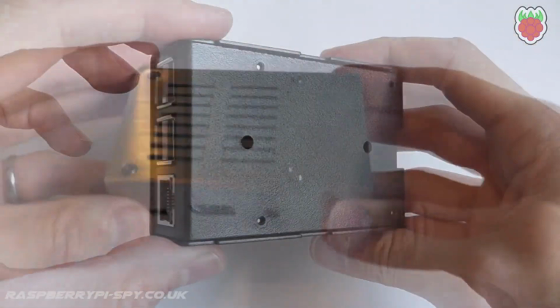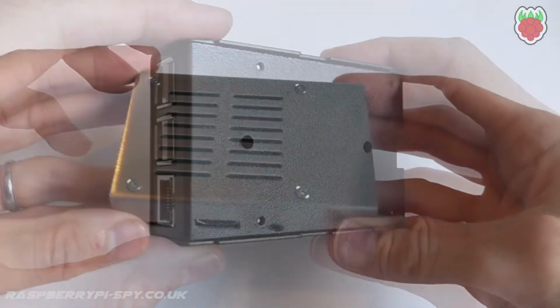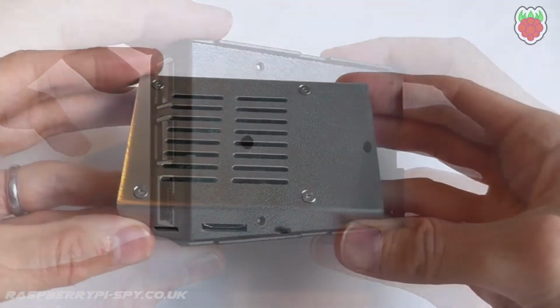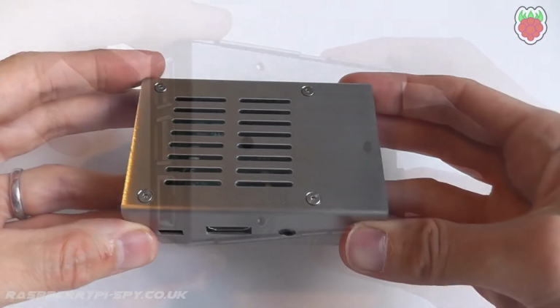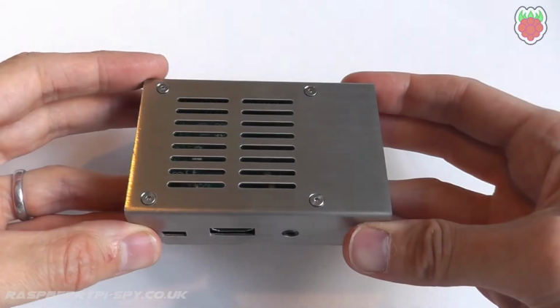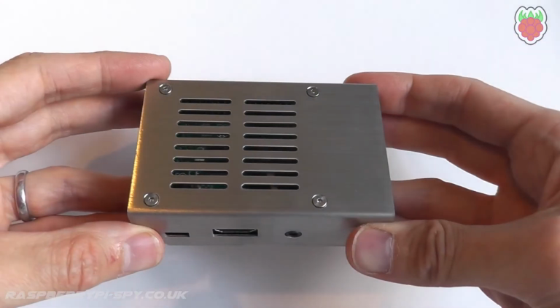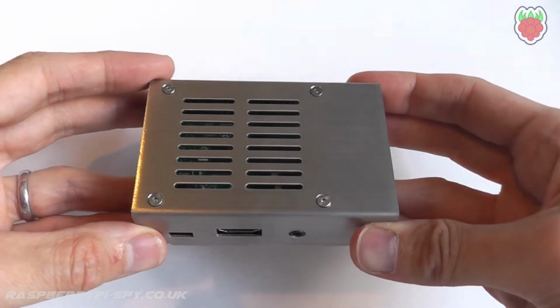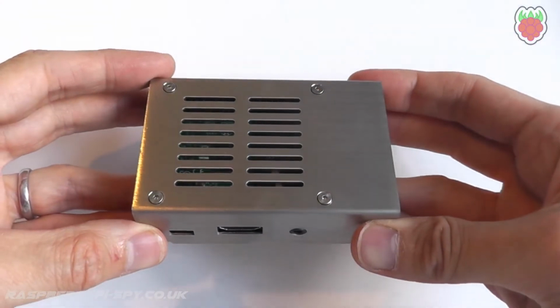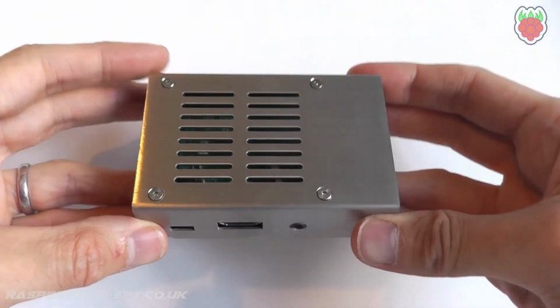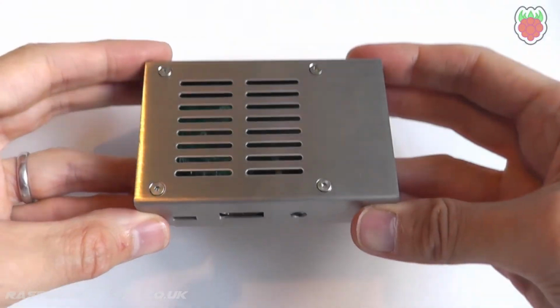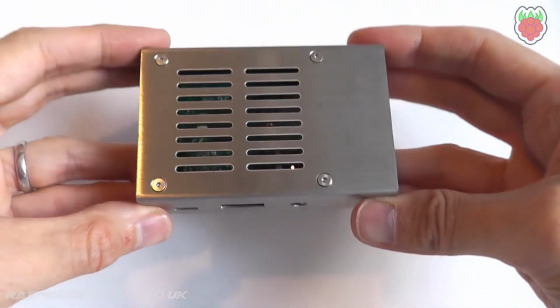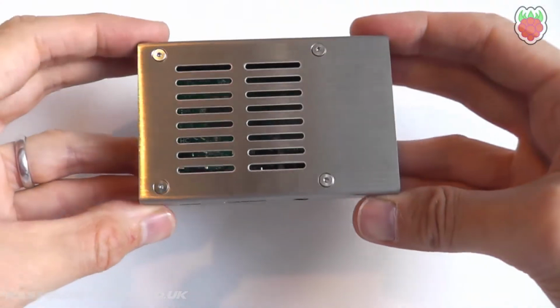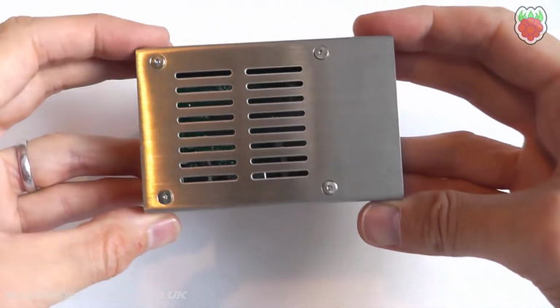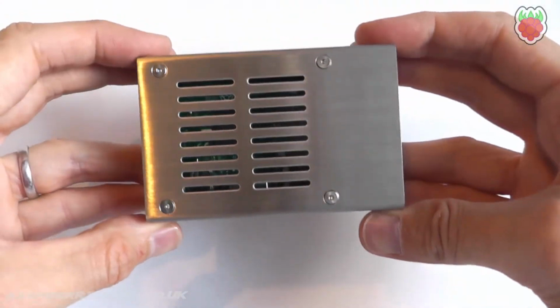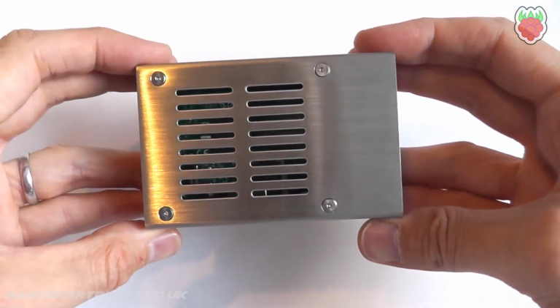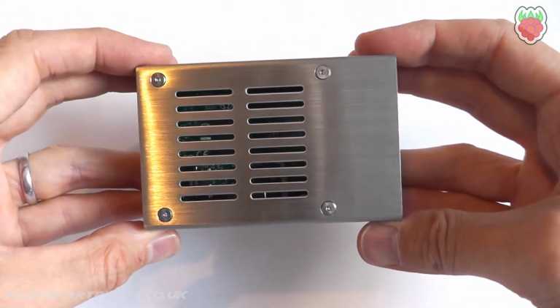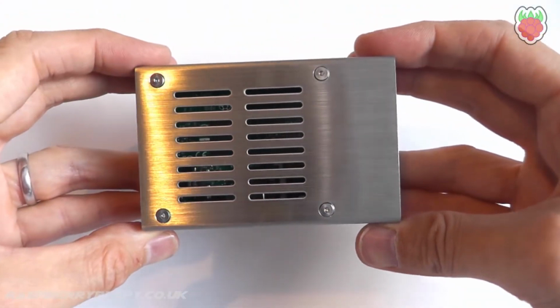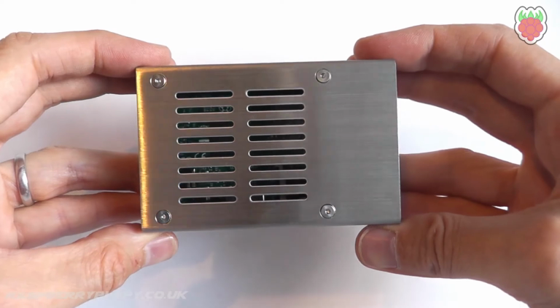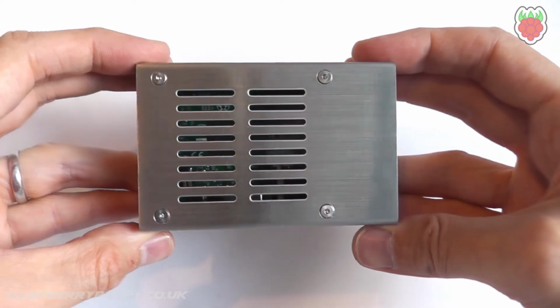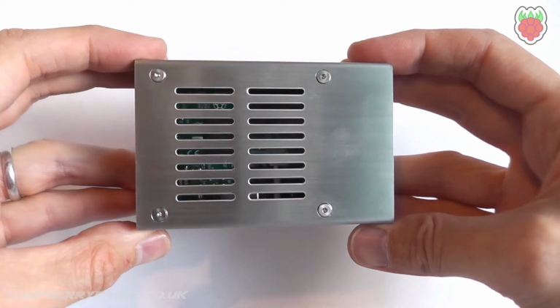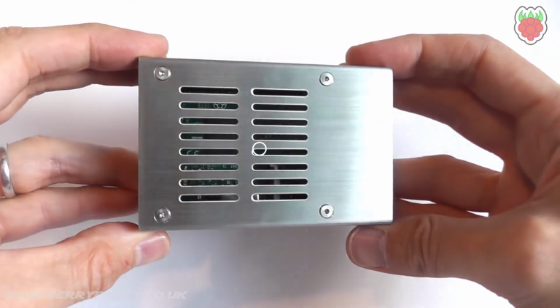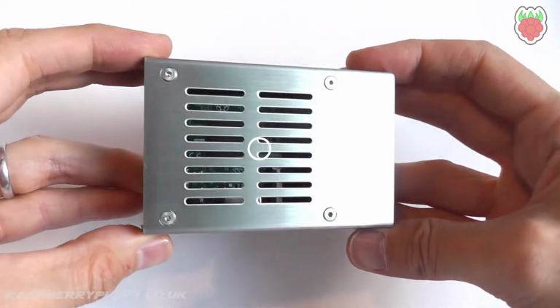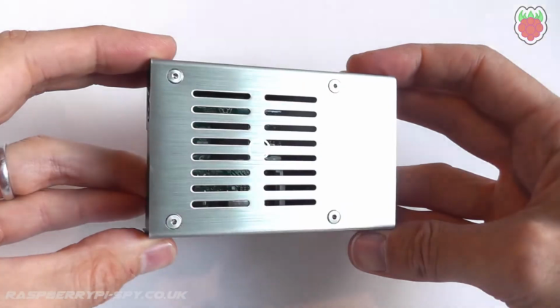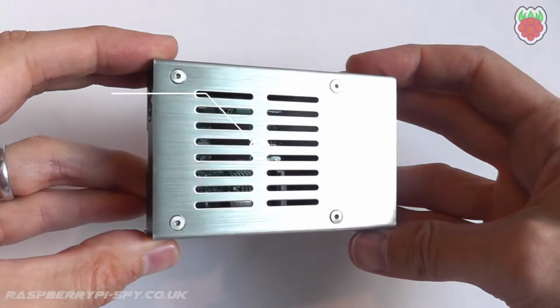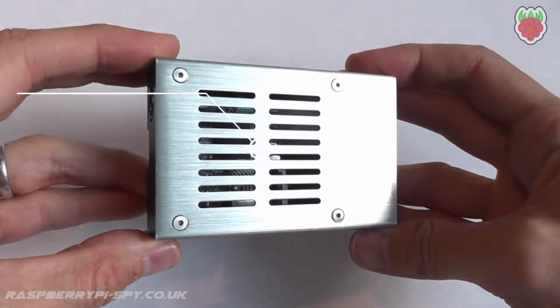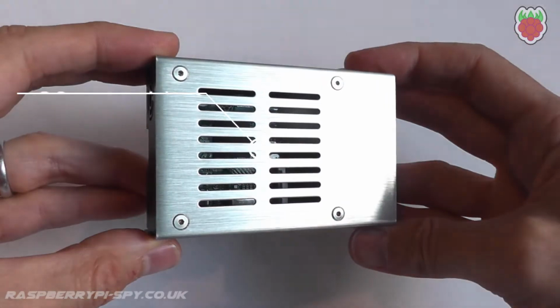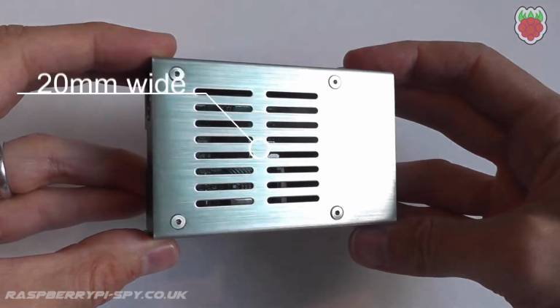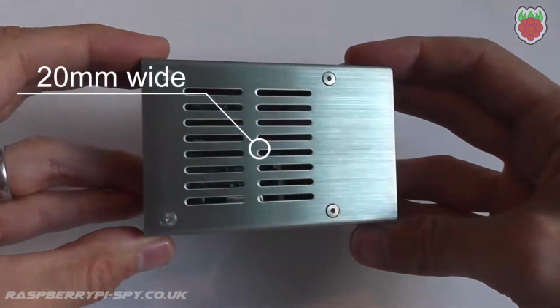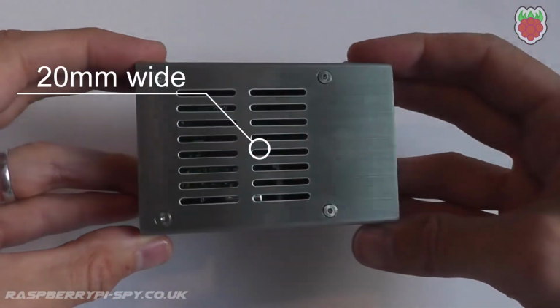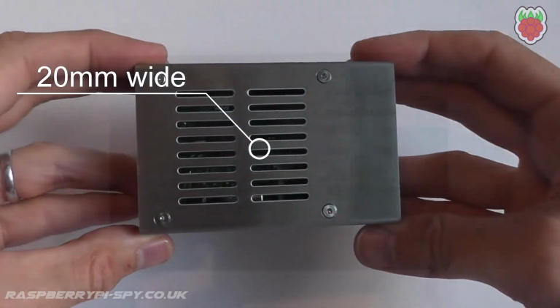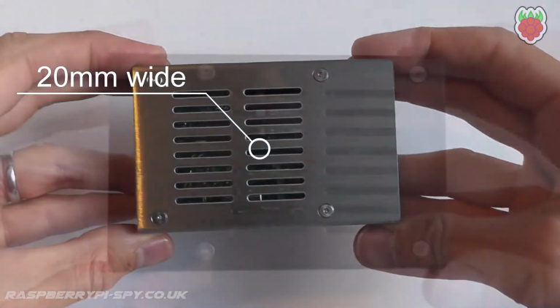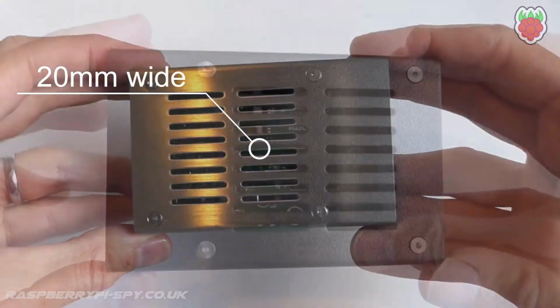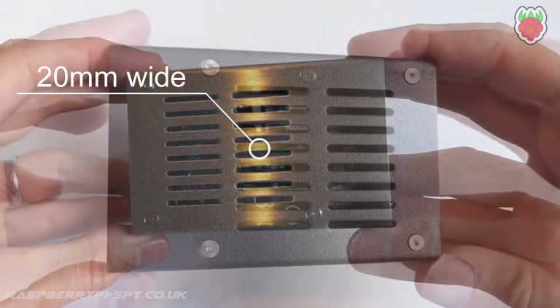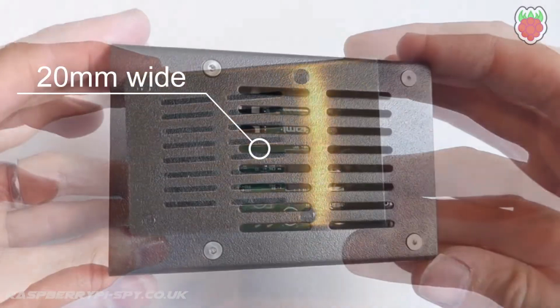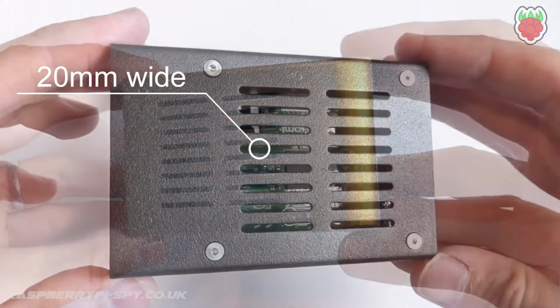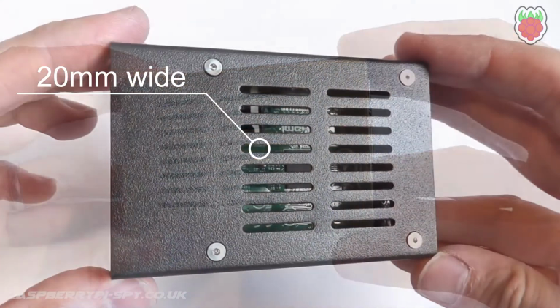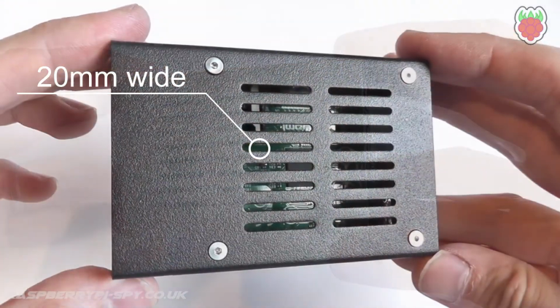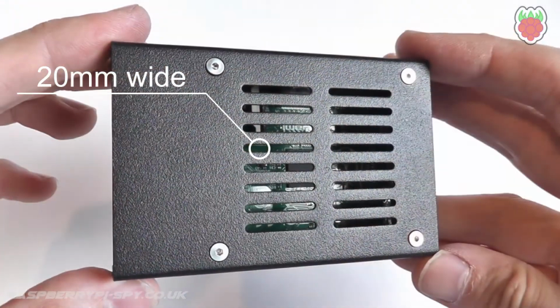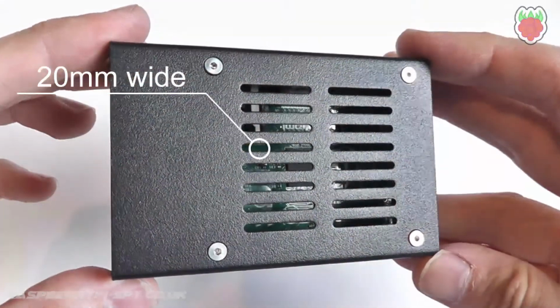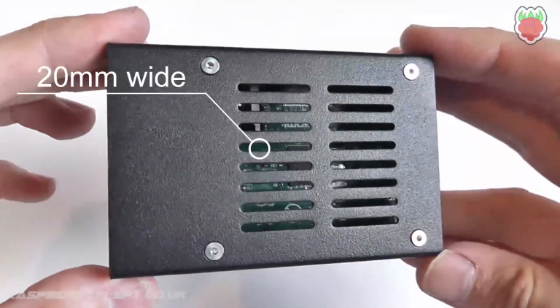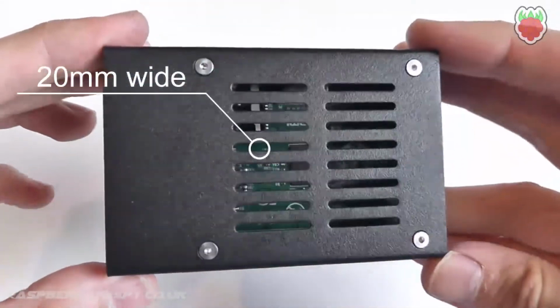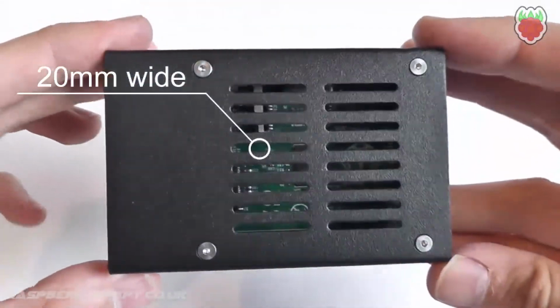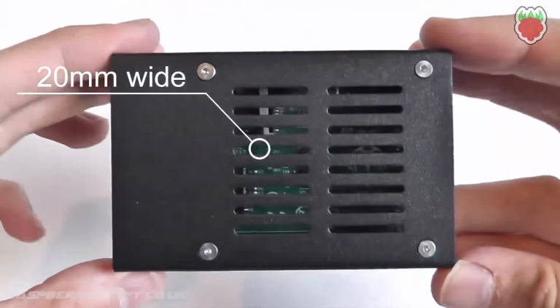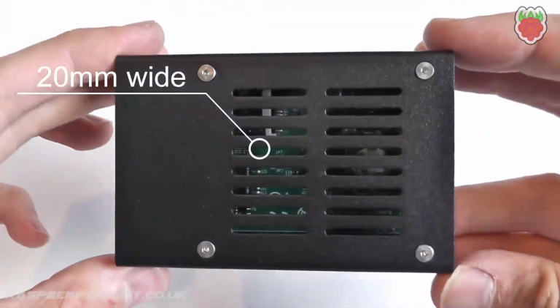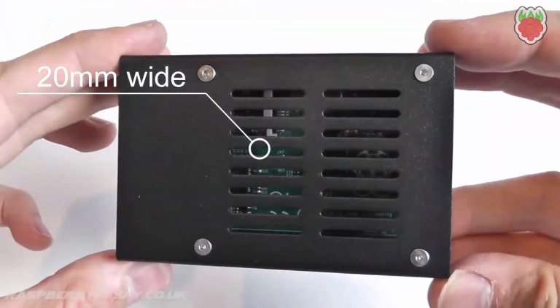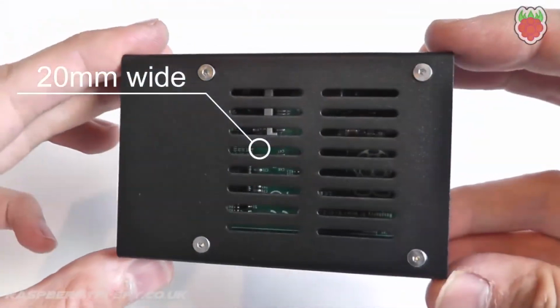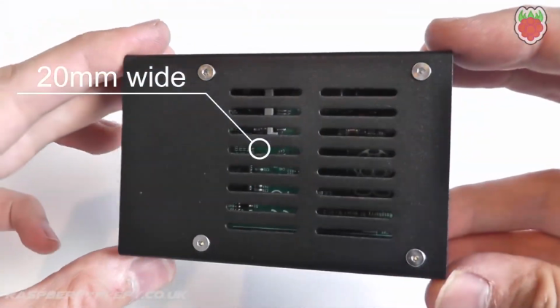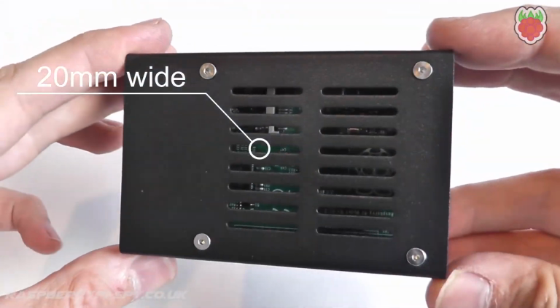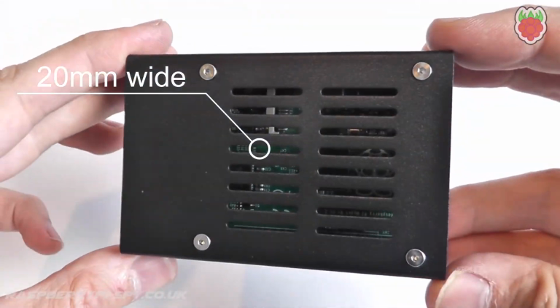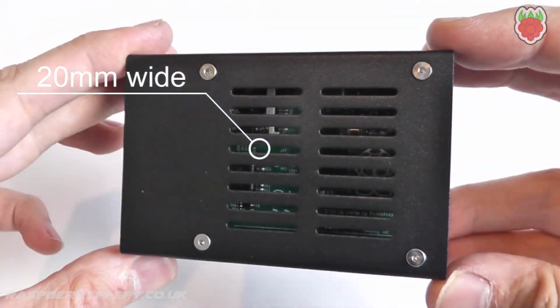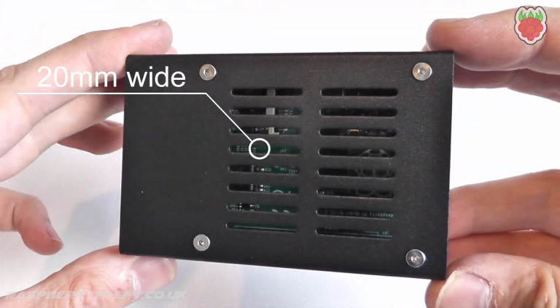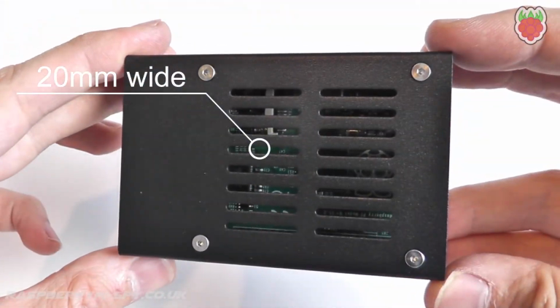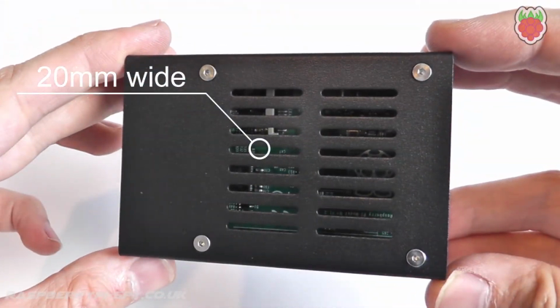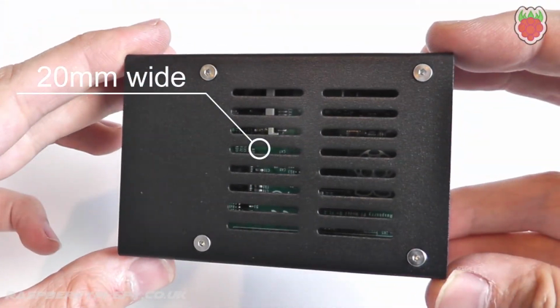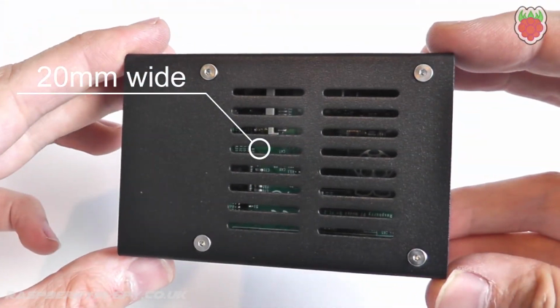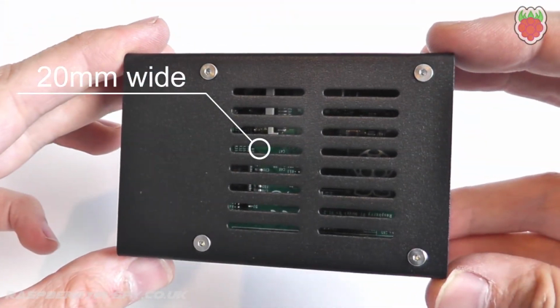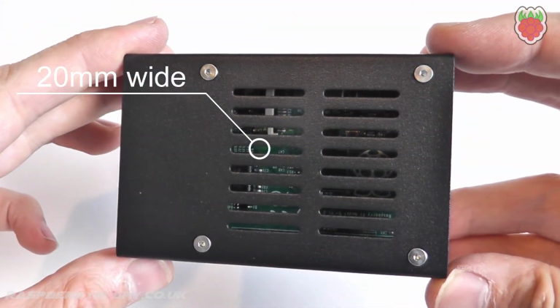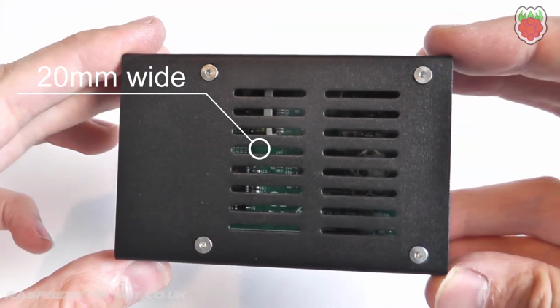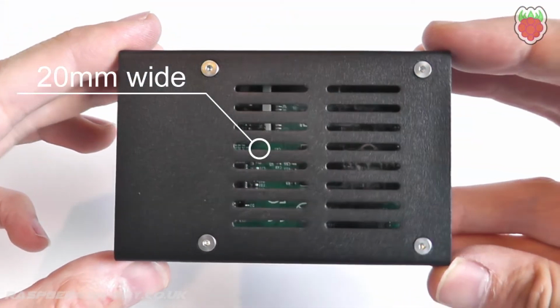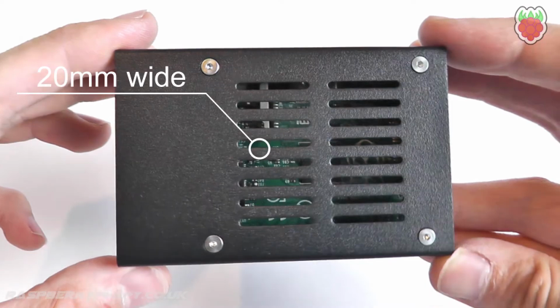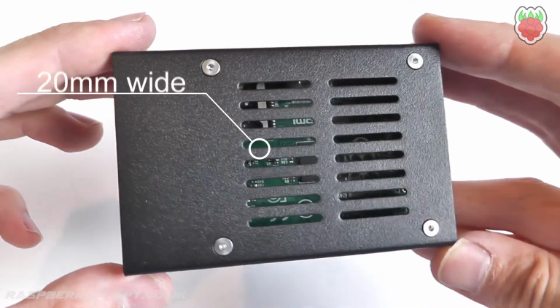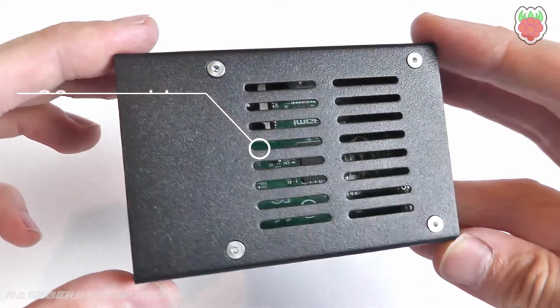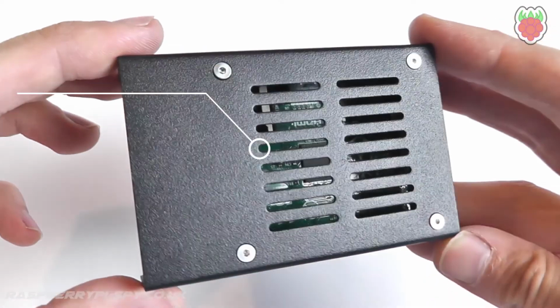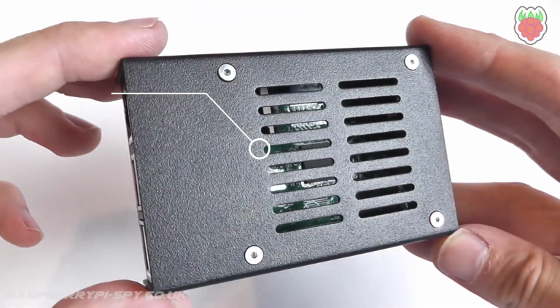The case has 16 slots on the top surface to act as air vents, but these are wide enough to route a Pi camera ribbon cable if required.